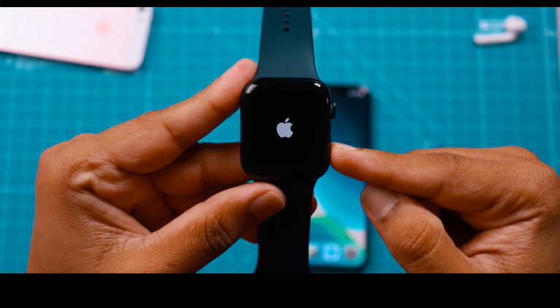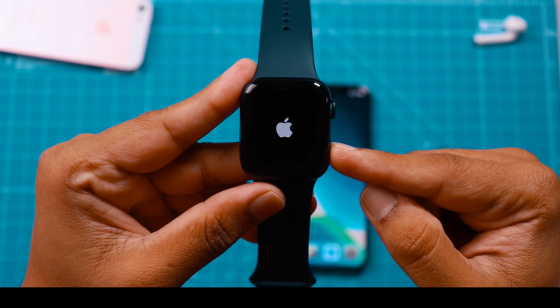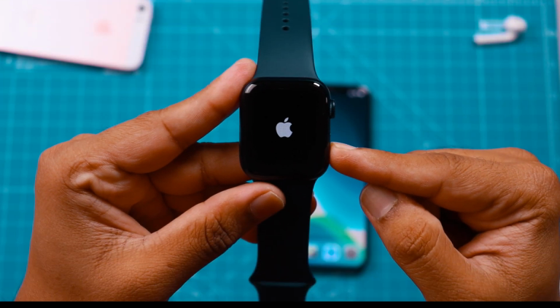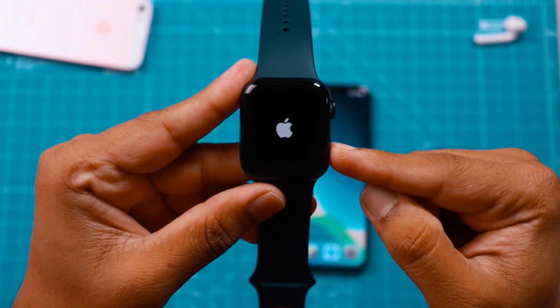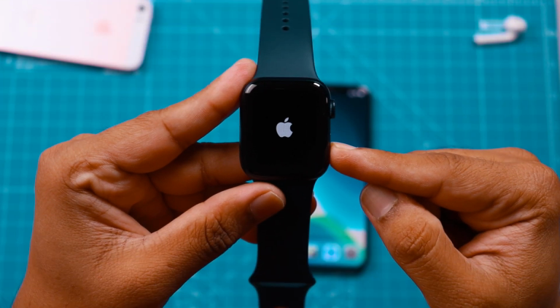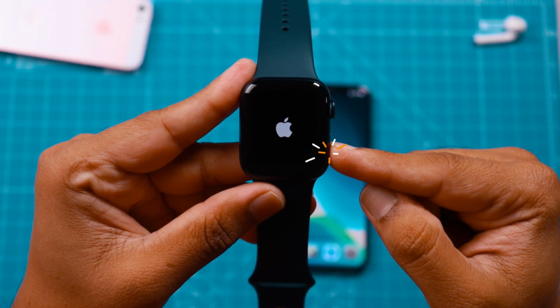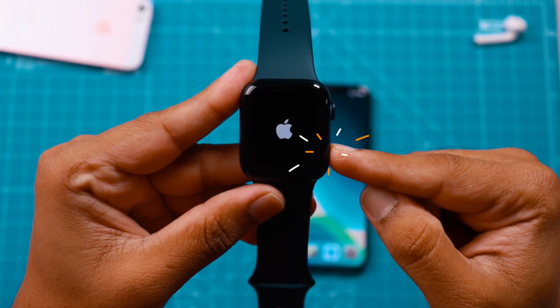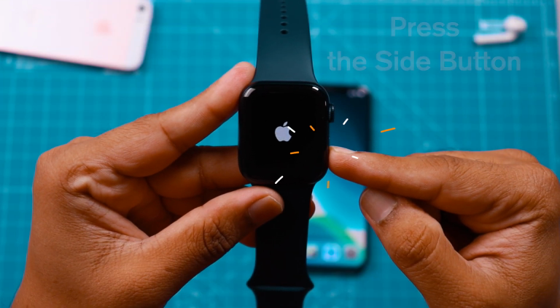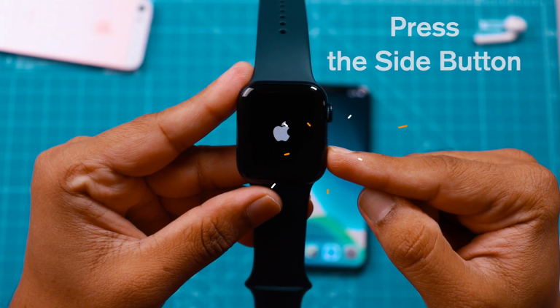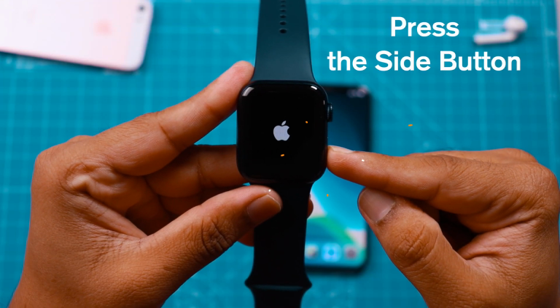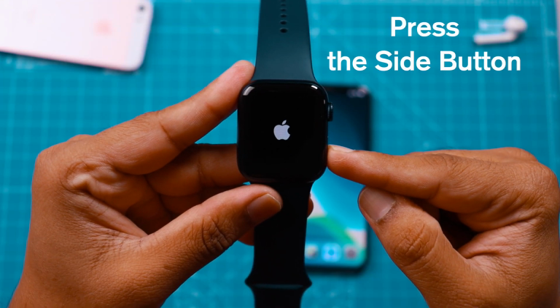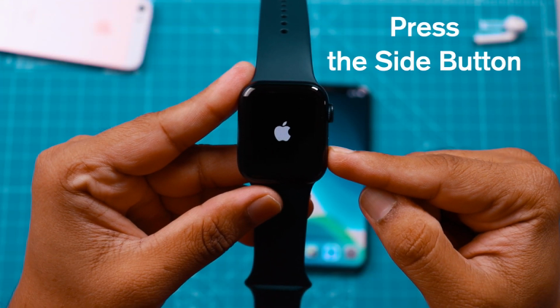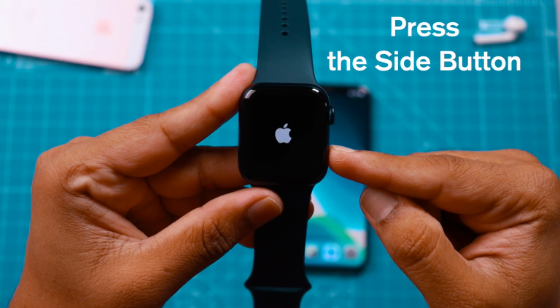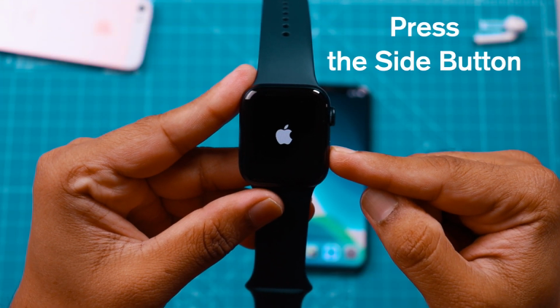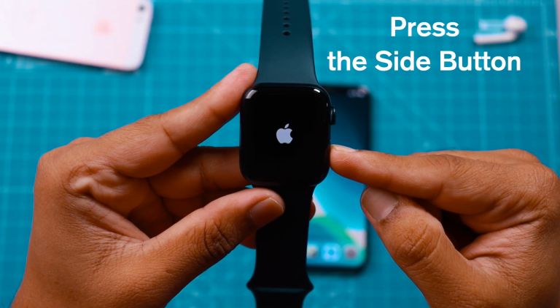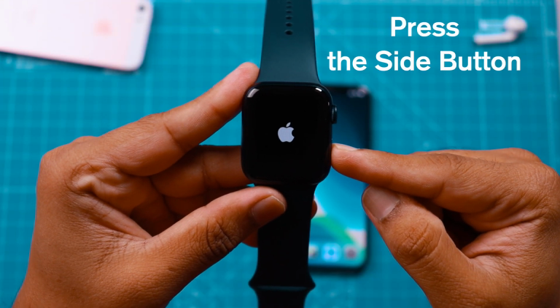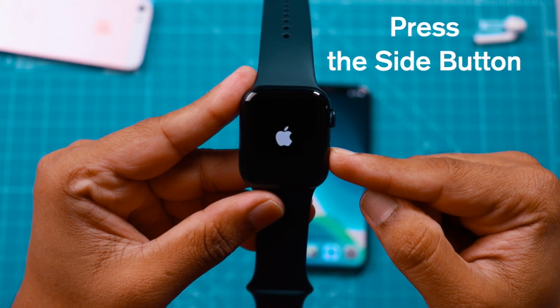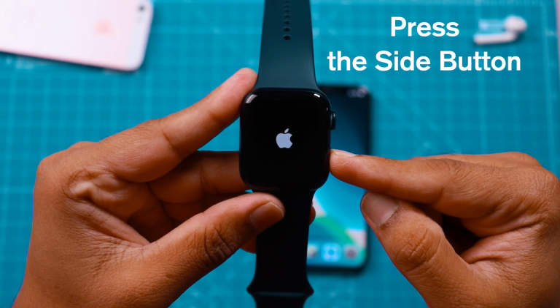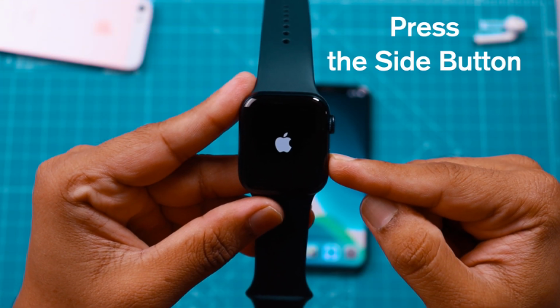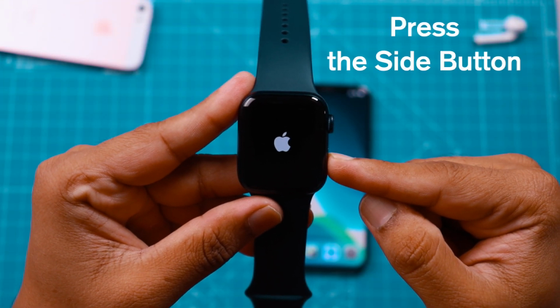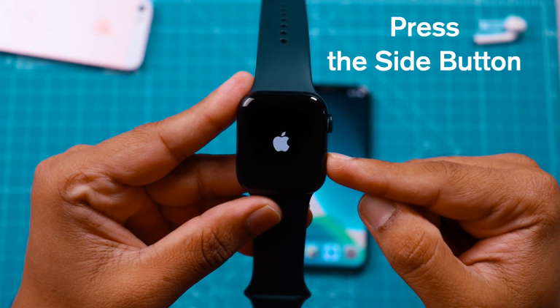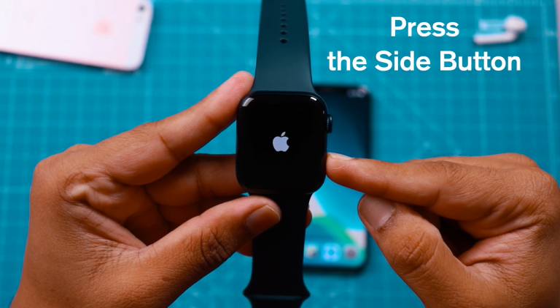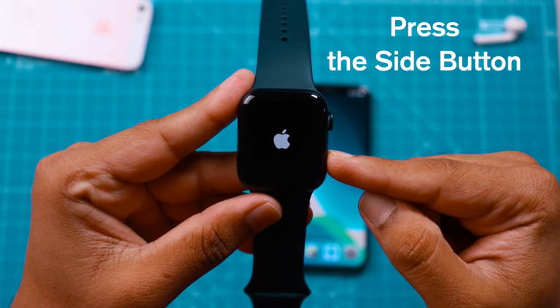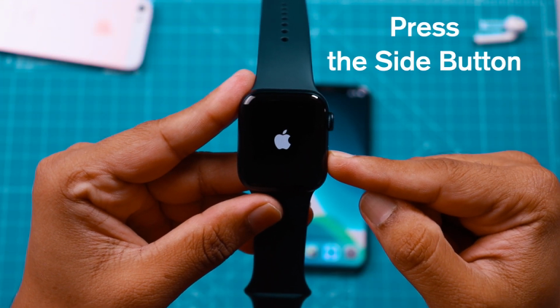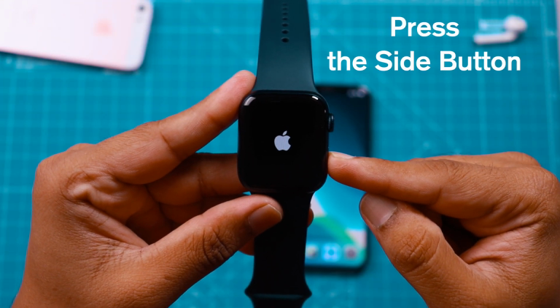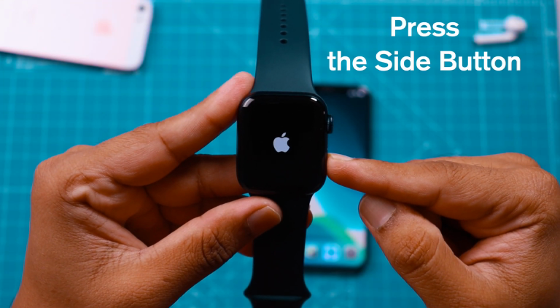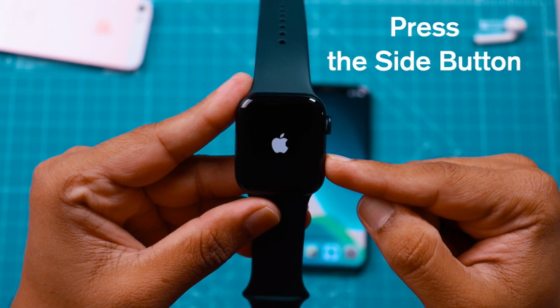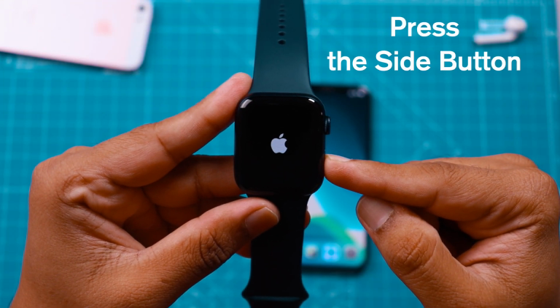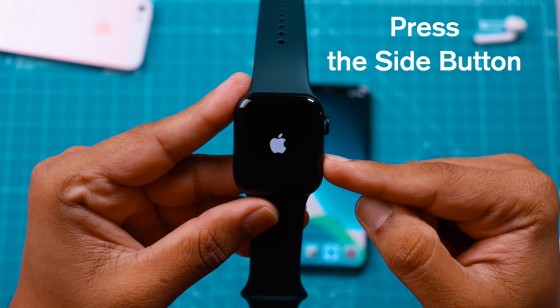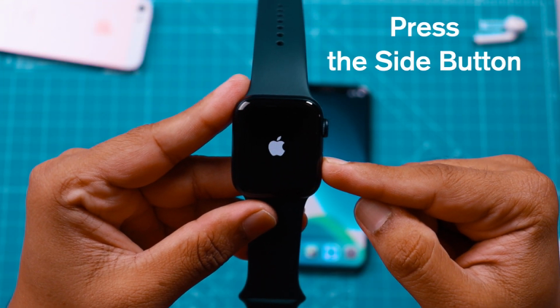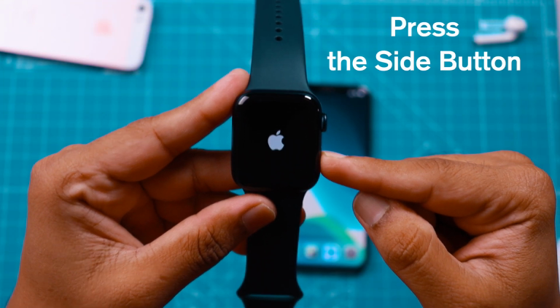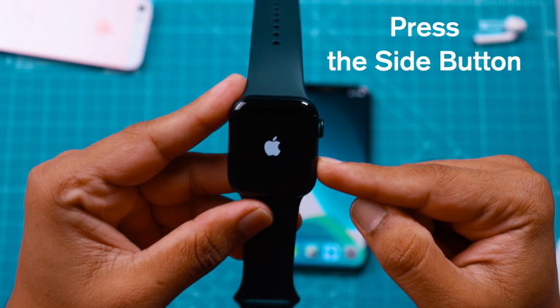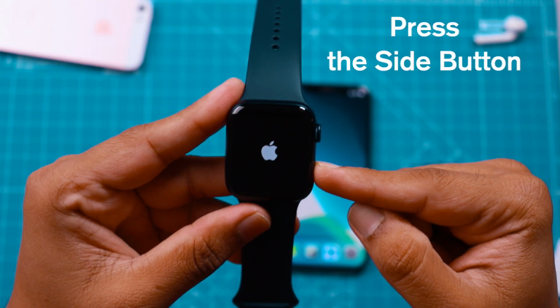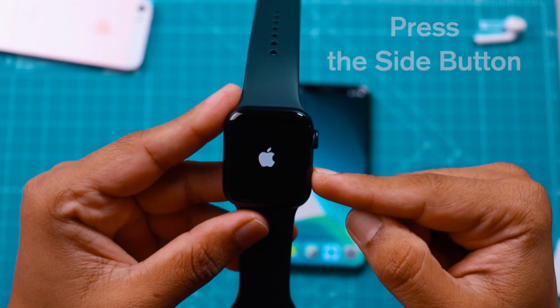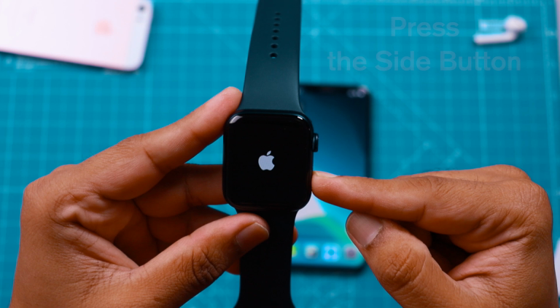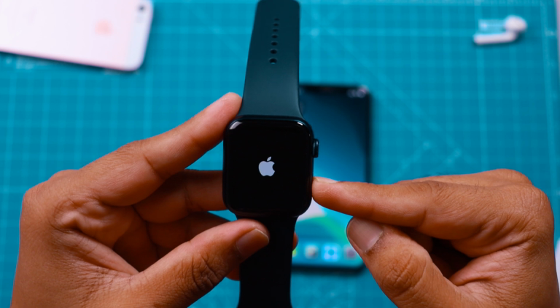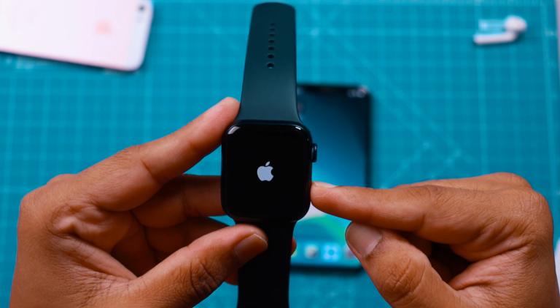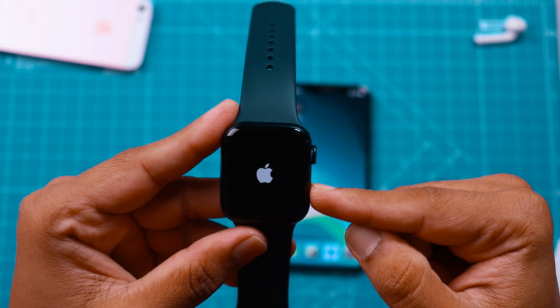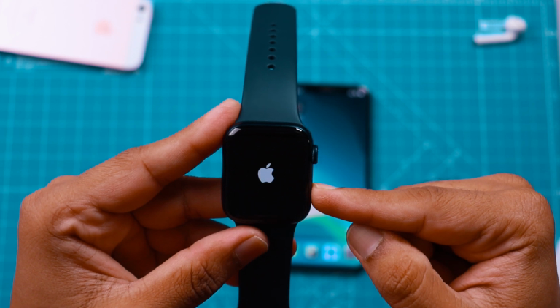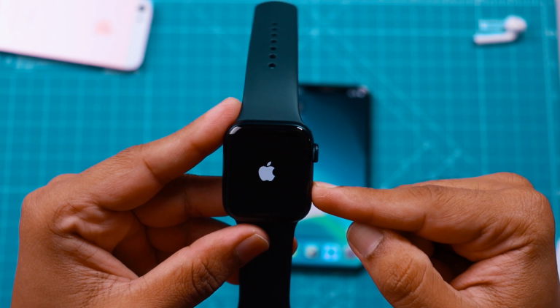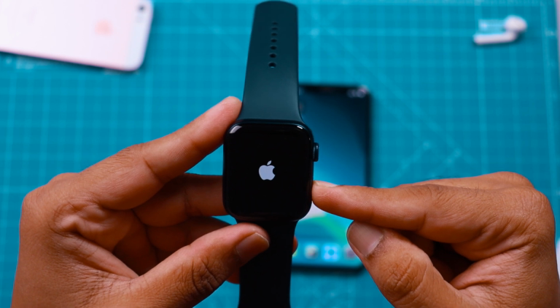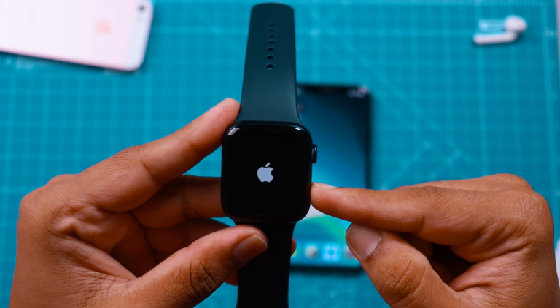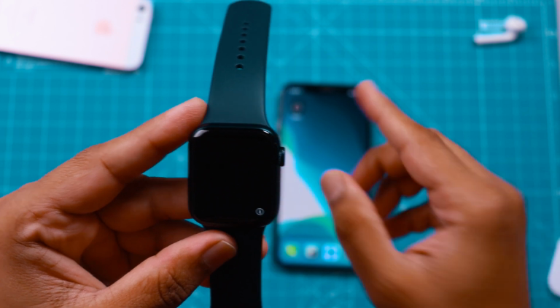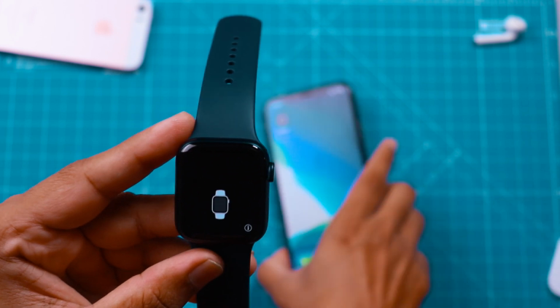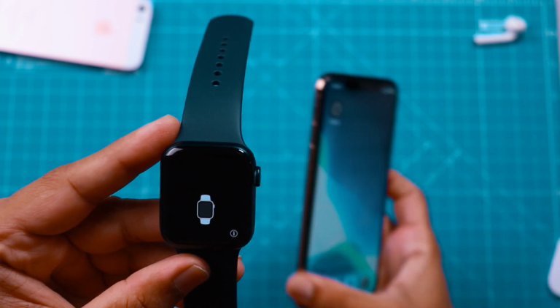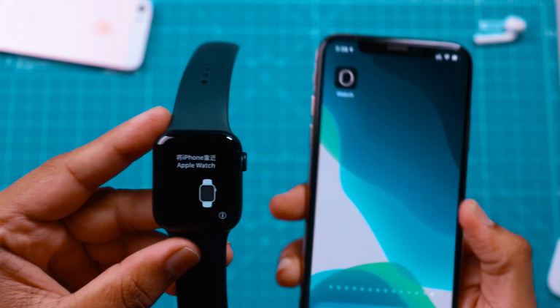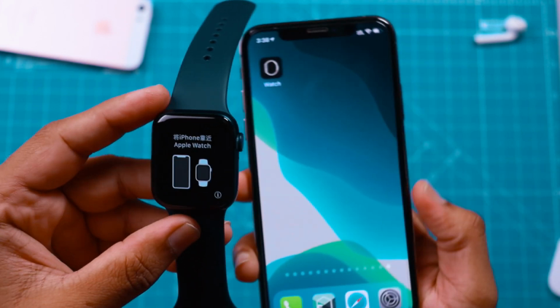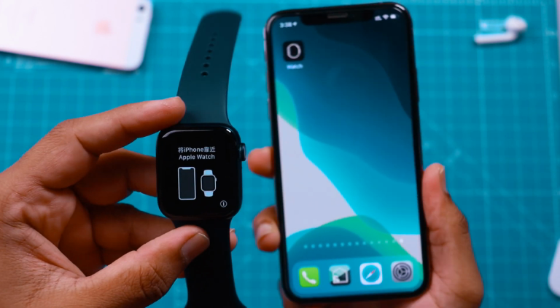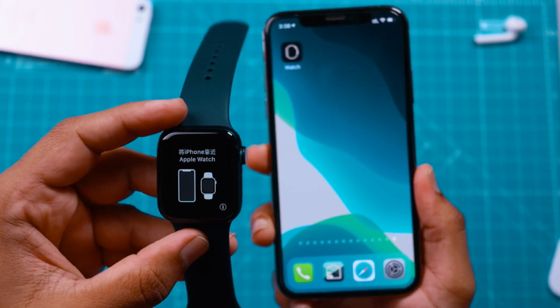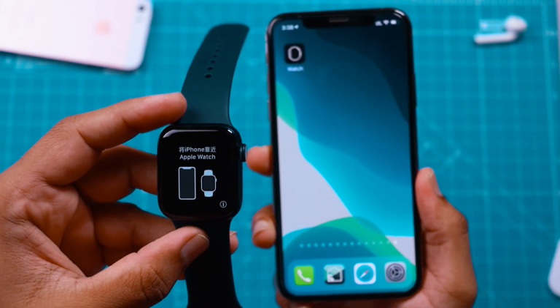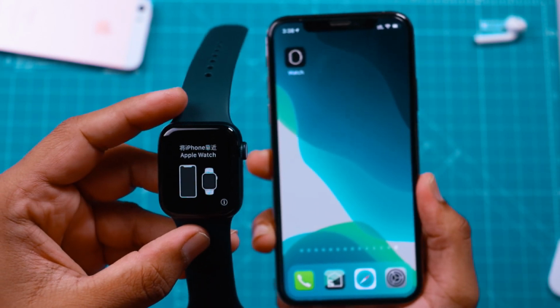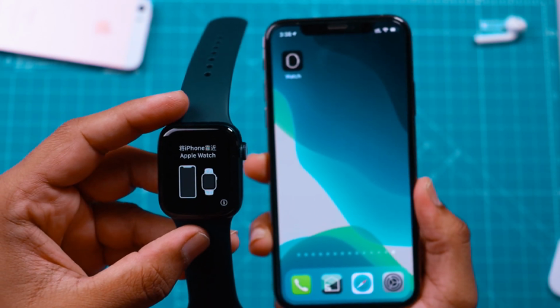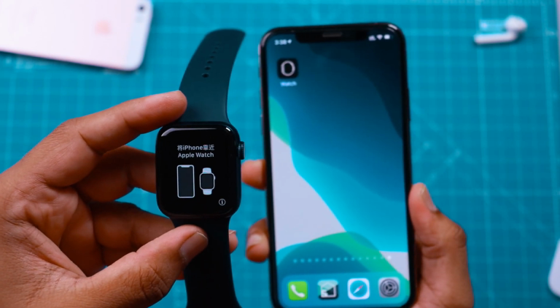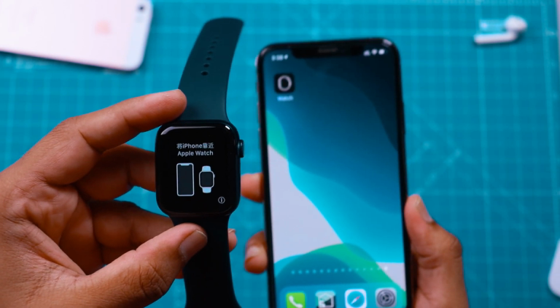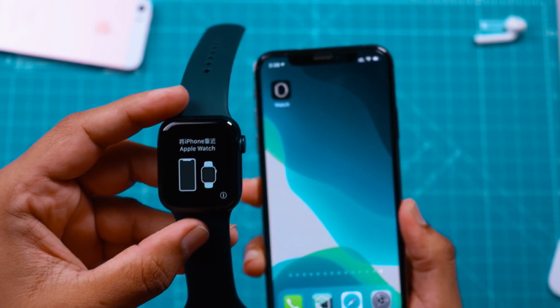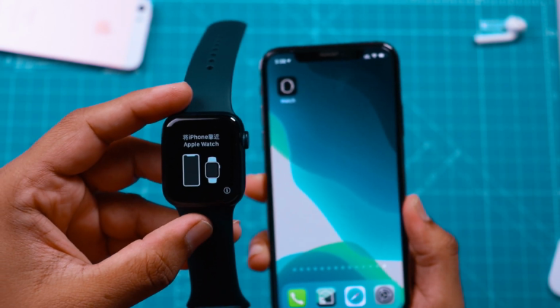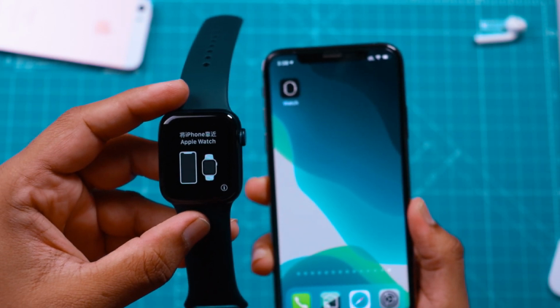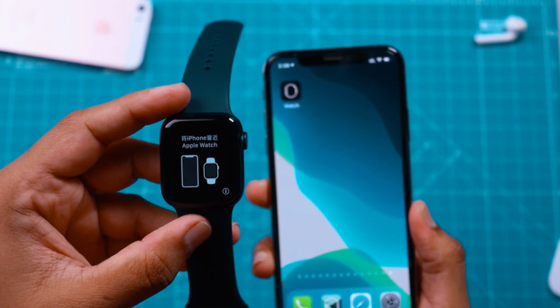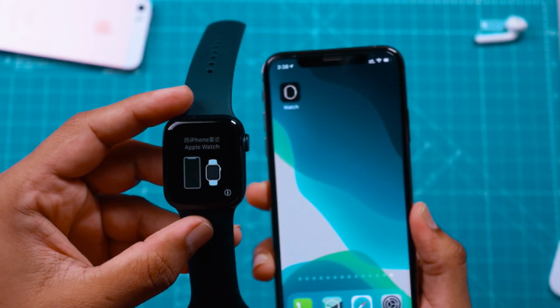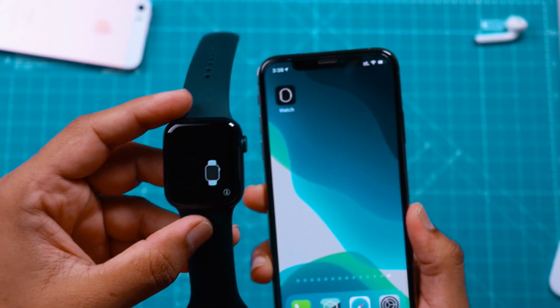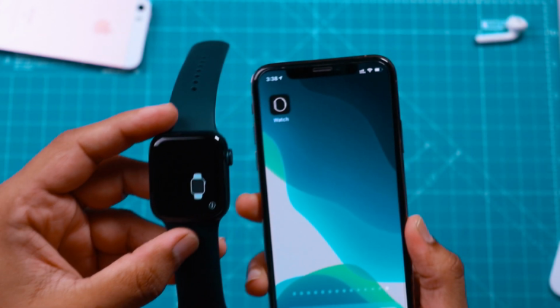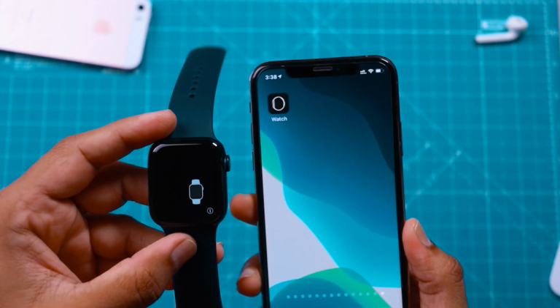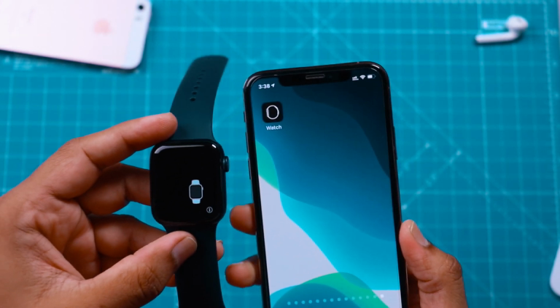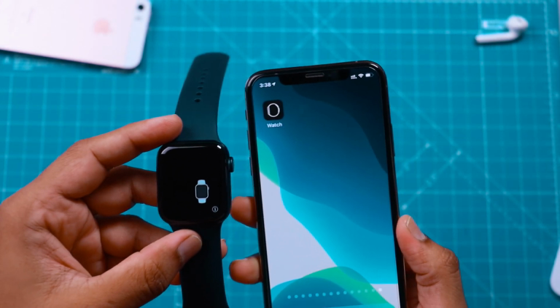Firstly, press the side button of your Apple Watch to turn the display on. Now, you should keep your iPhone next to your Apple Watch.